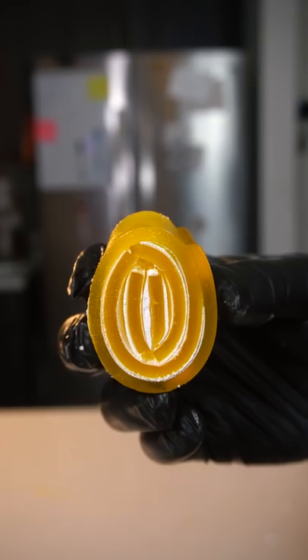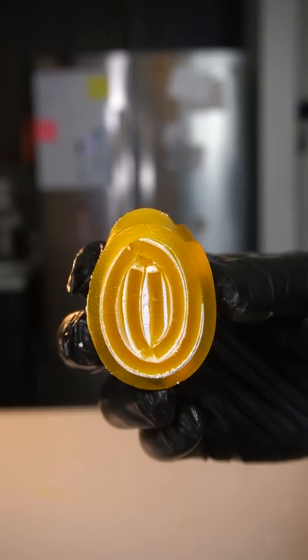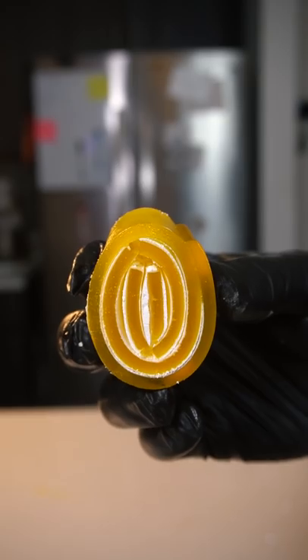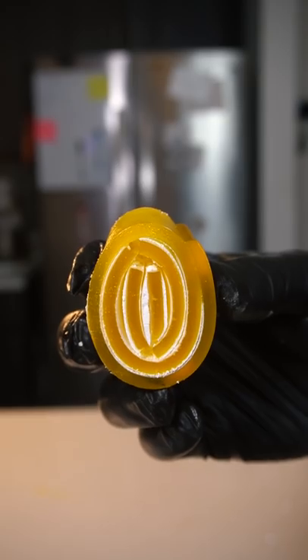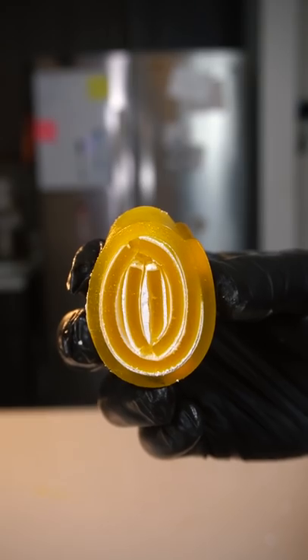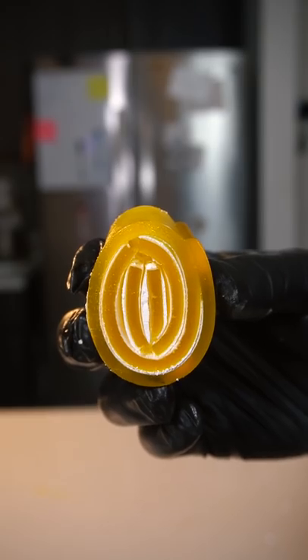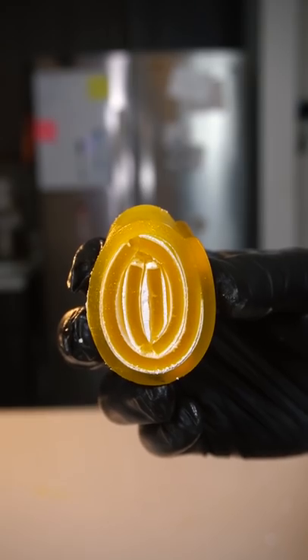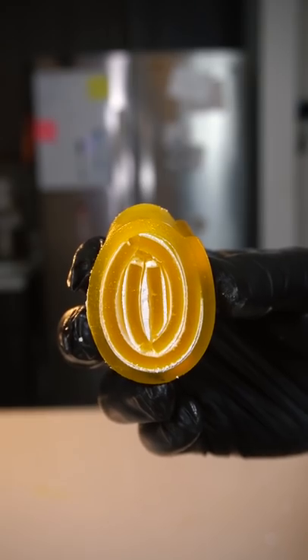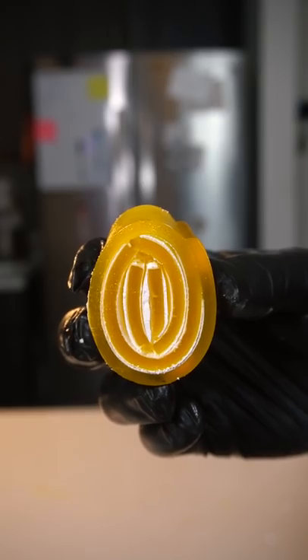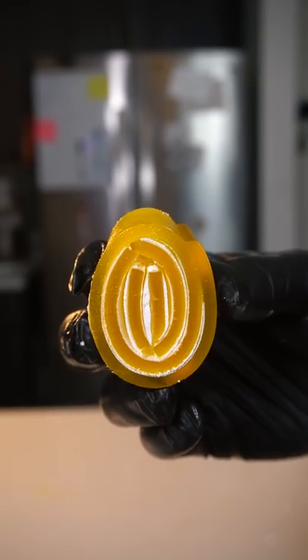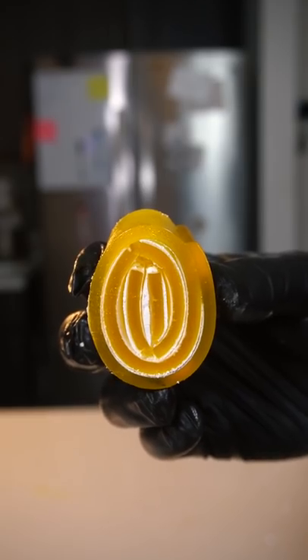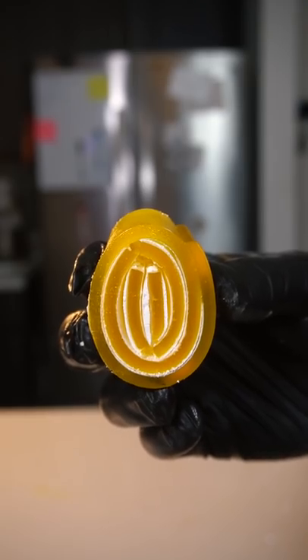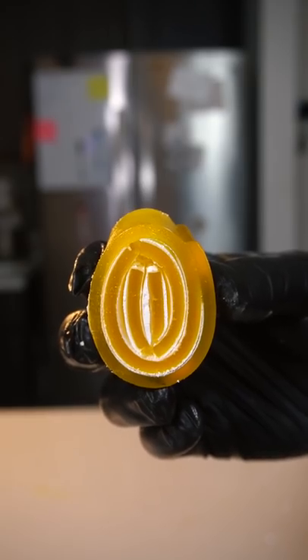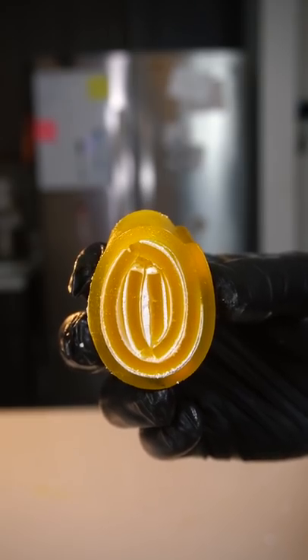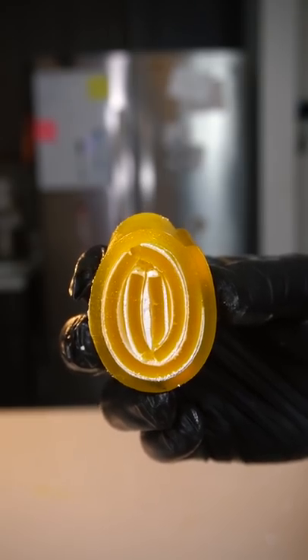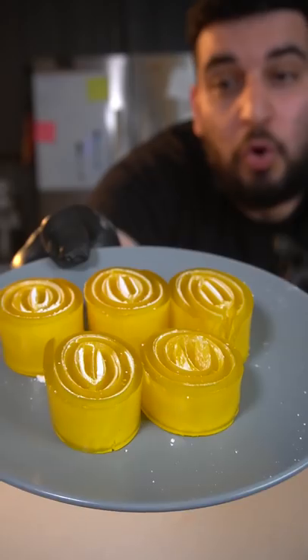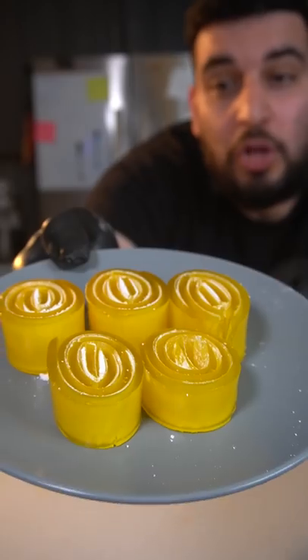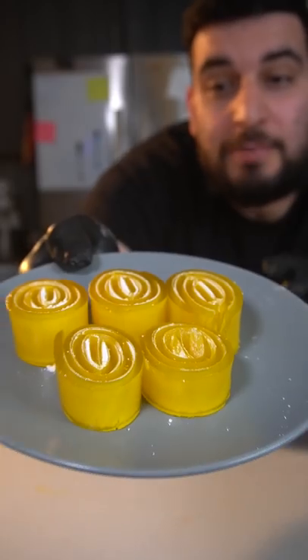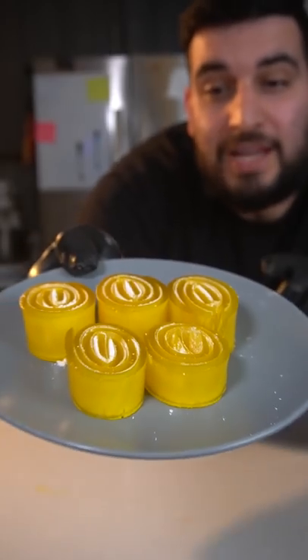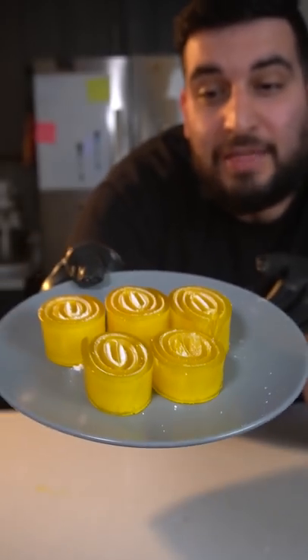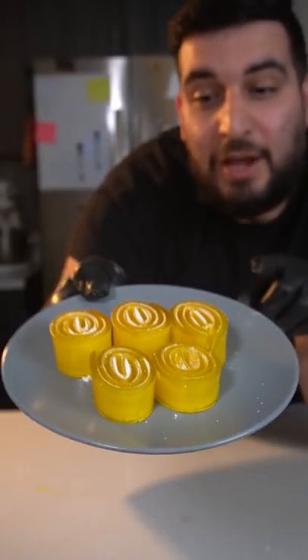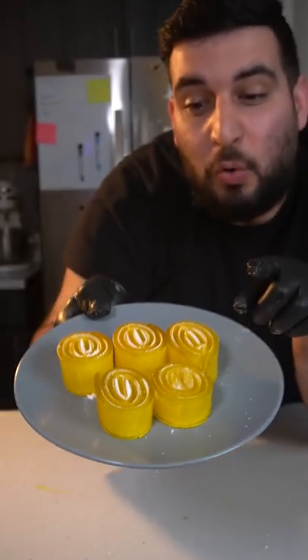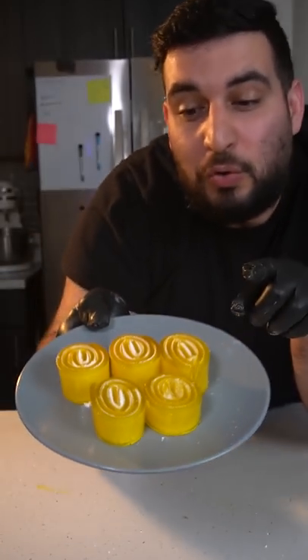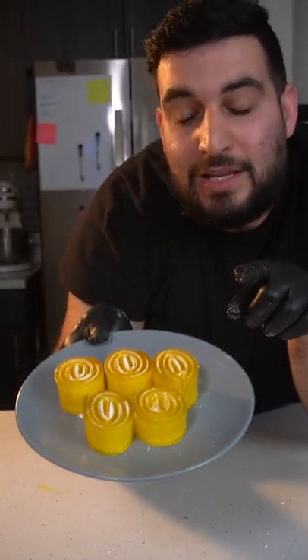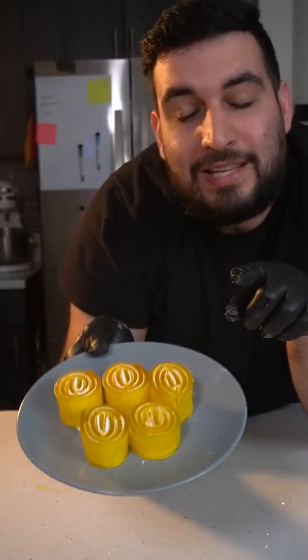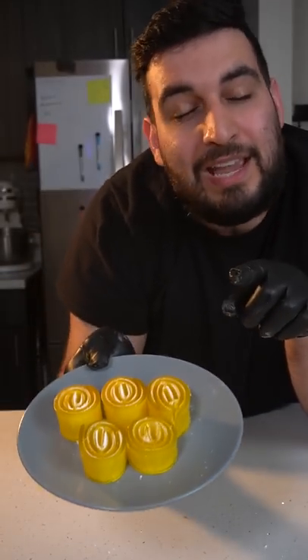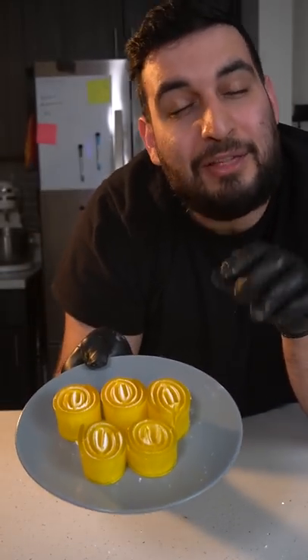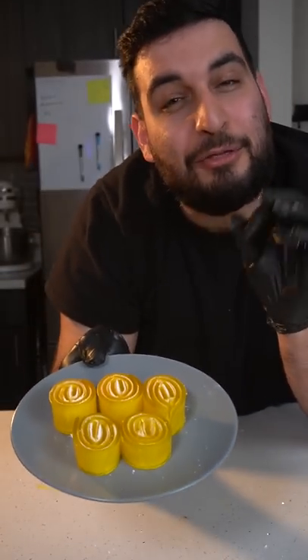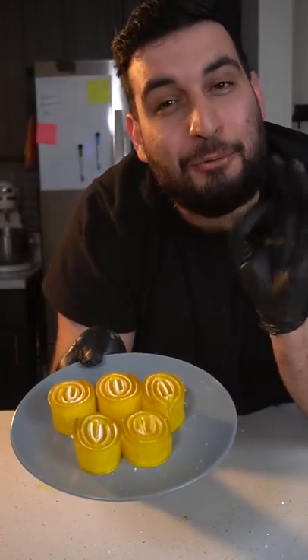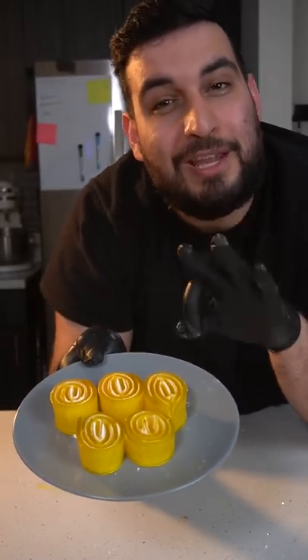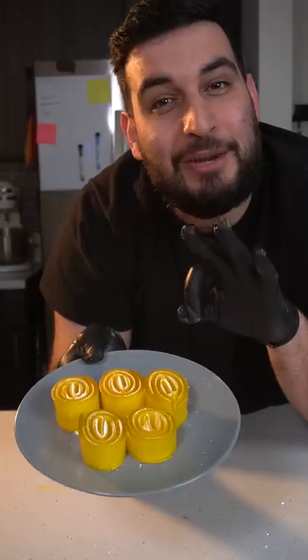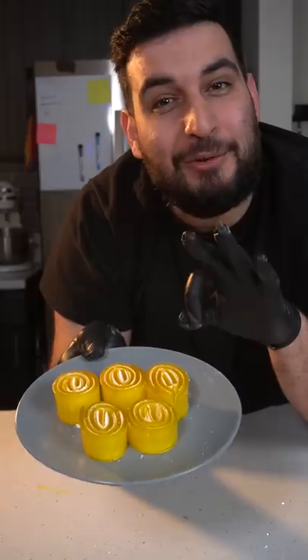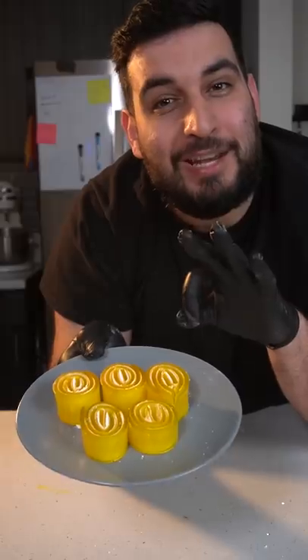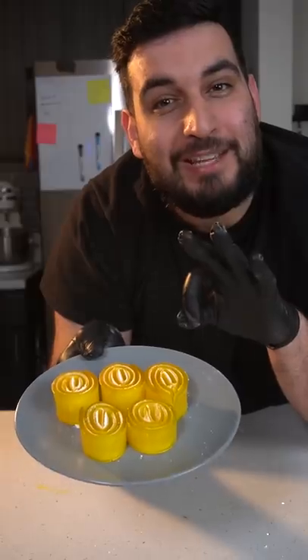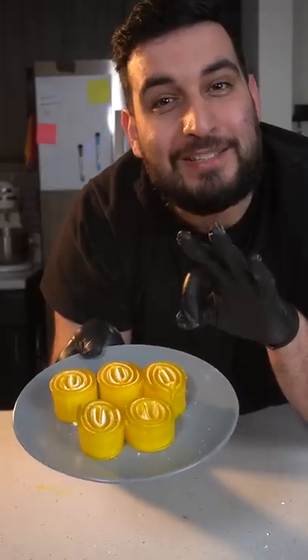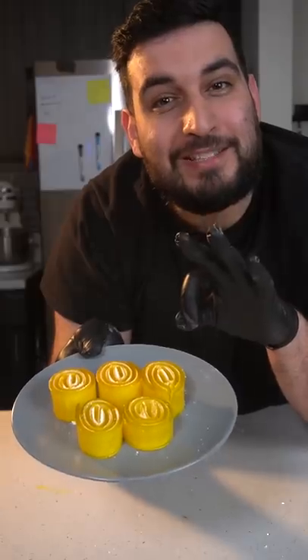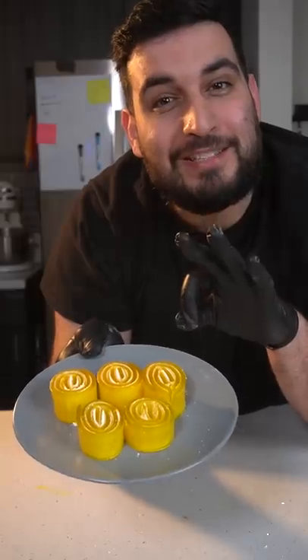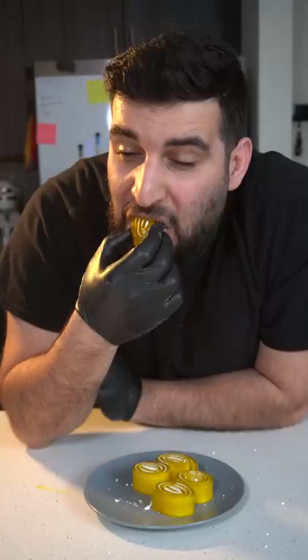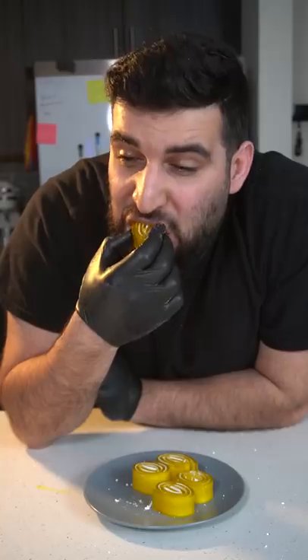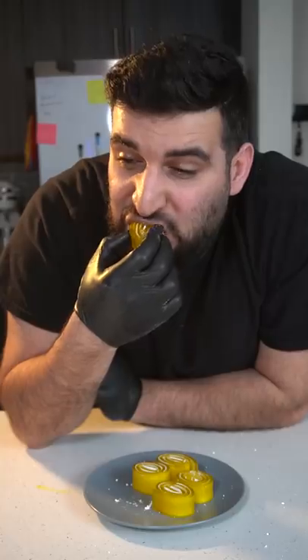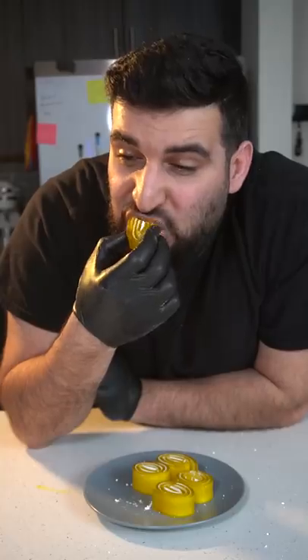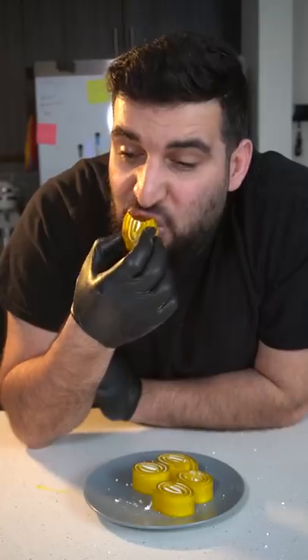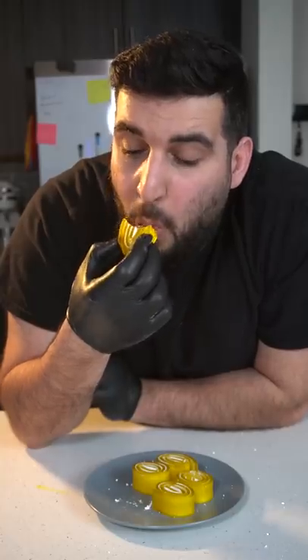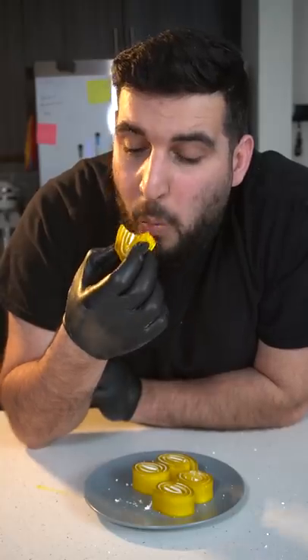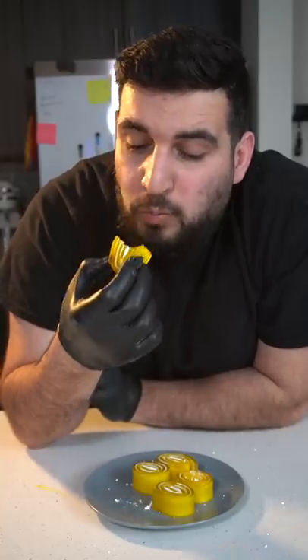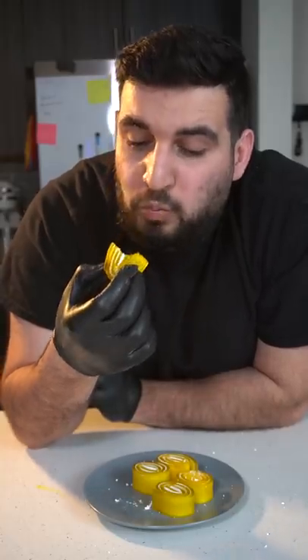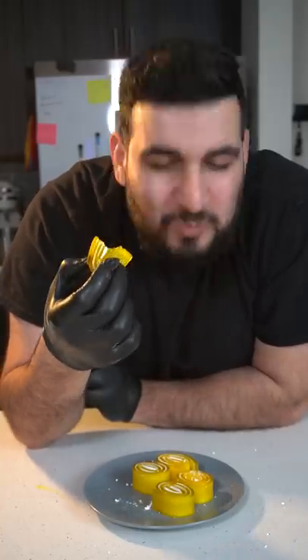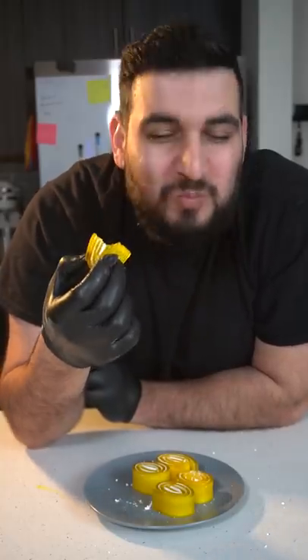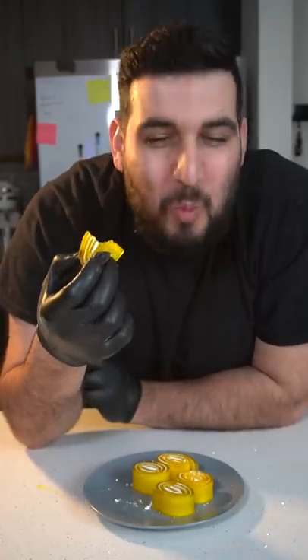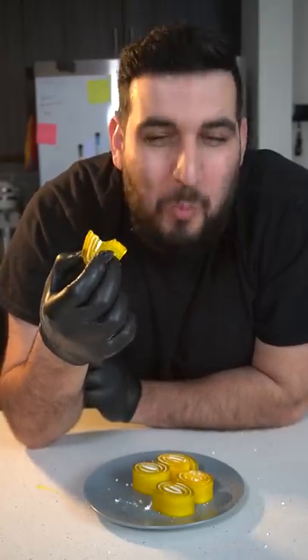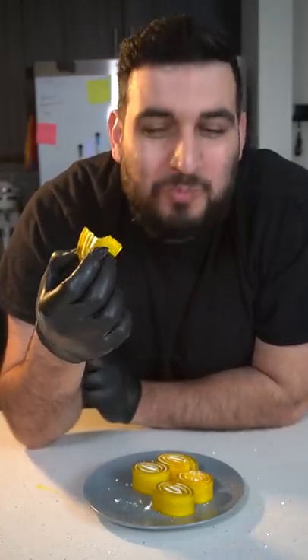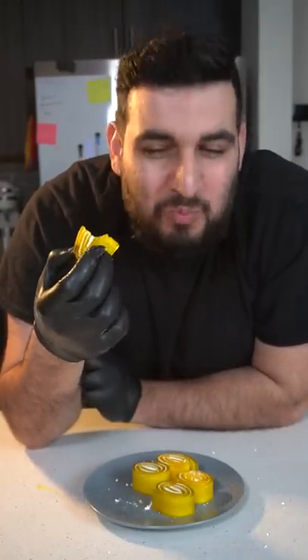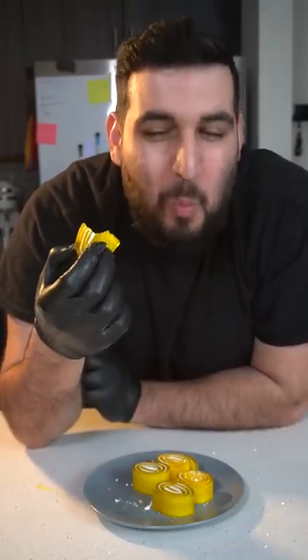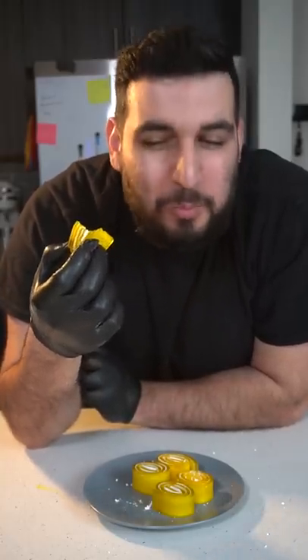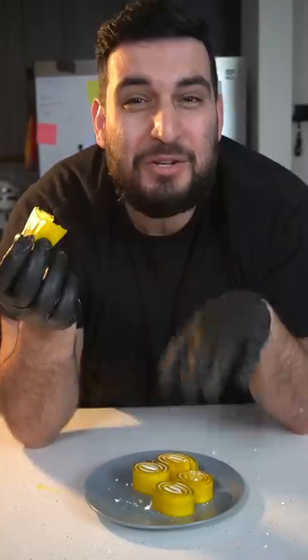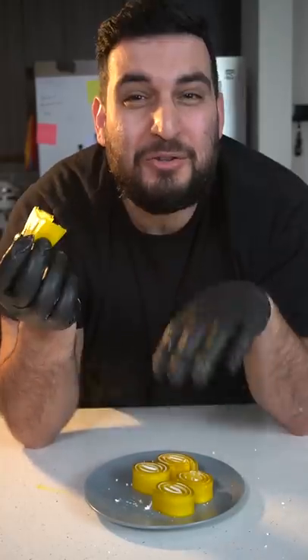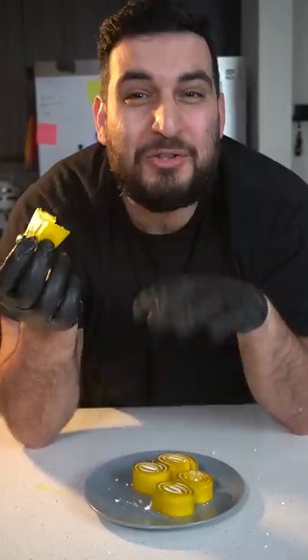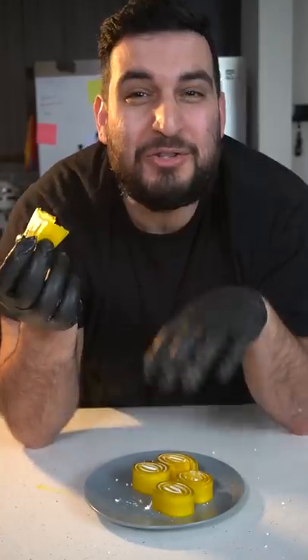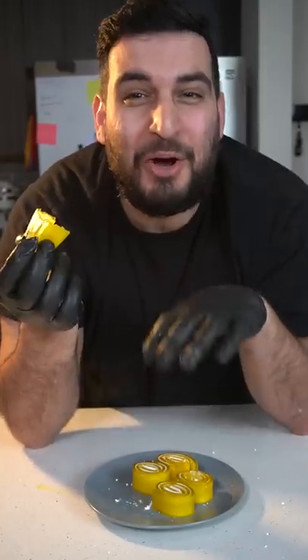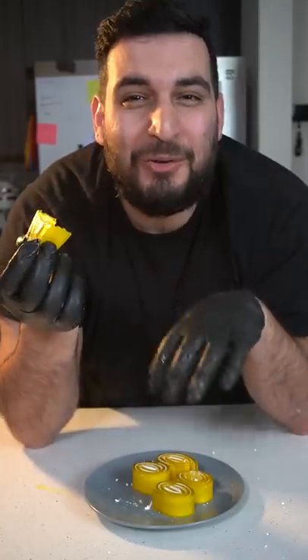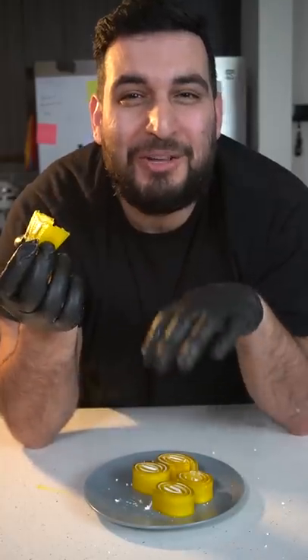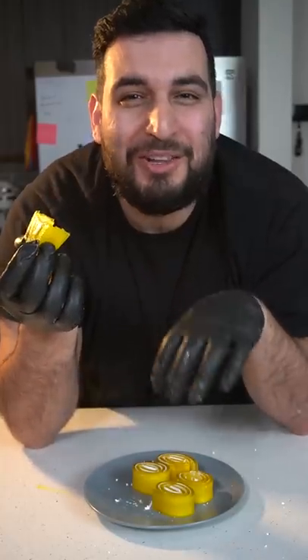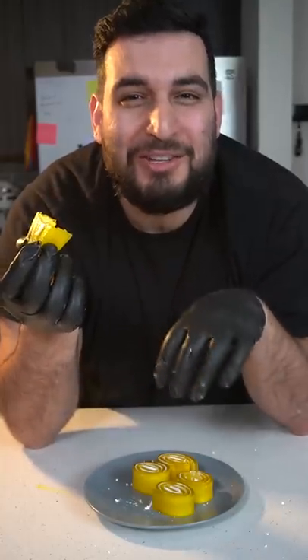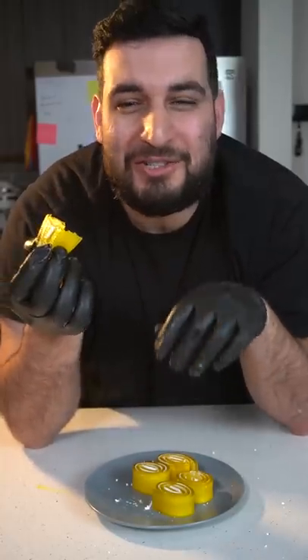Today we're making orange jelly roll-ups and they only take three ingredients. These are so delicious.